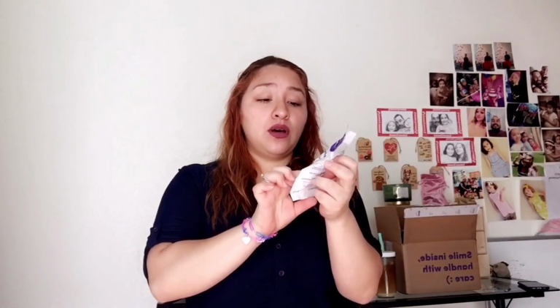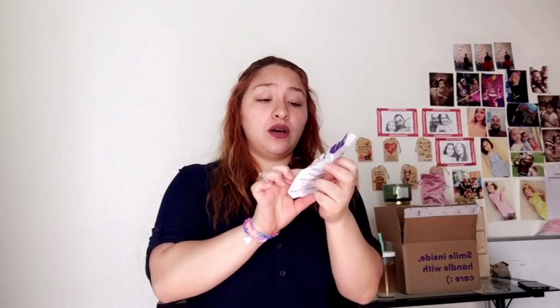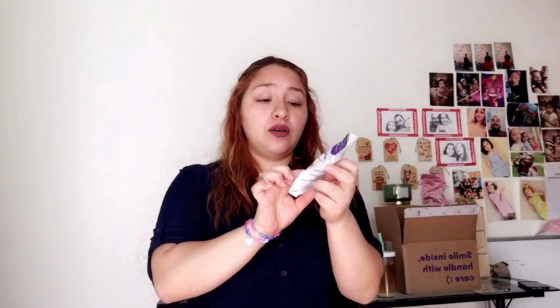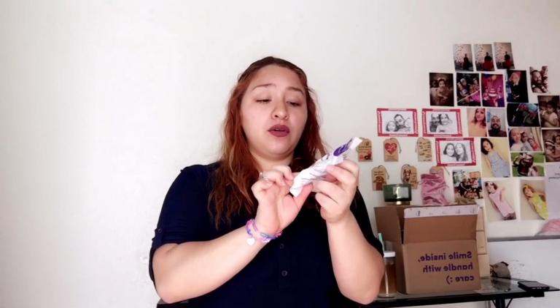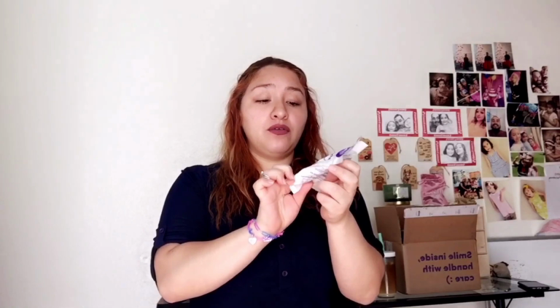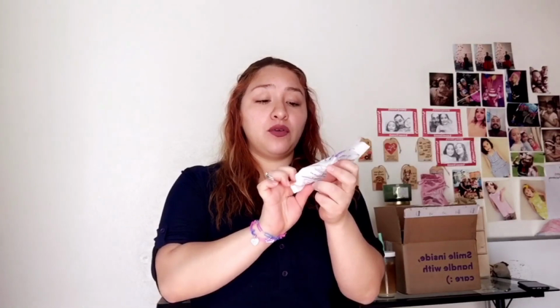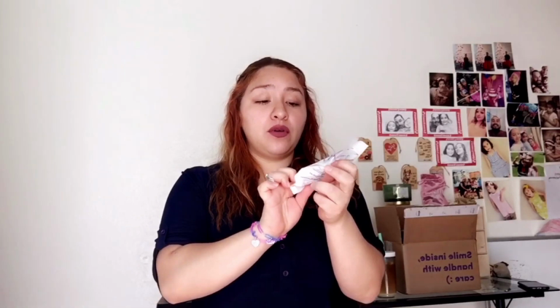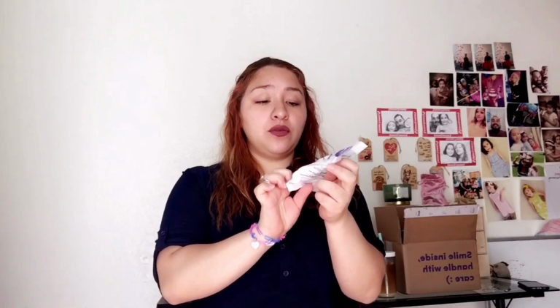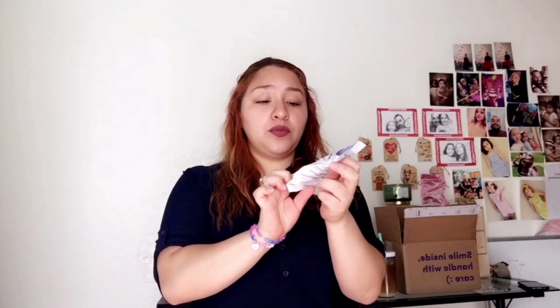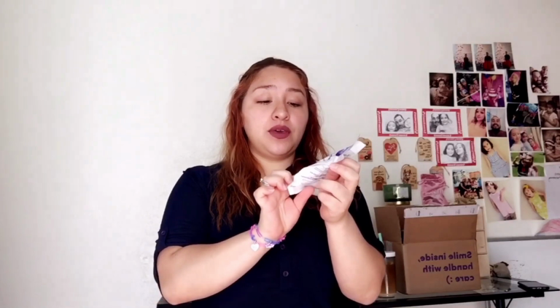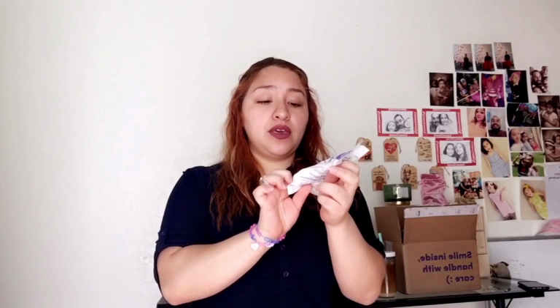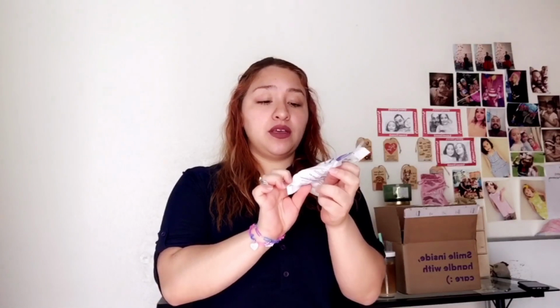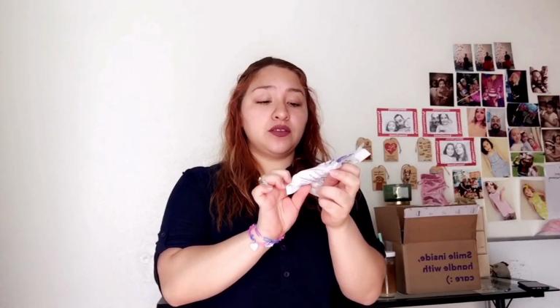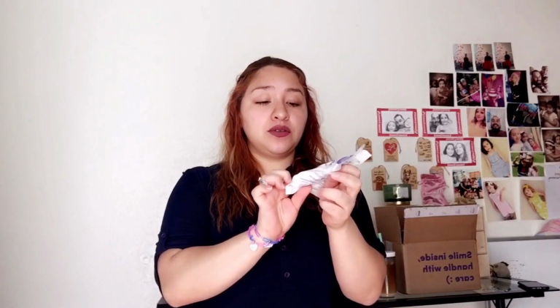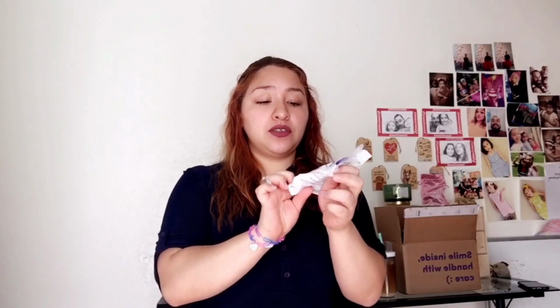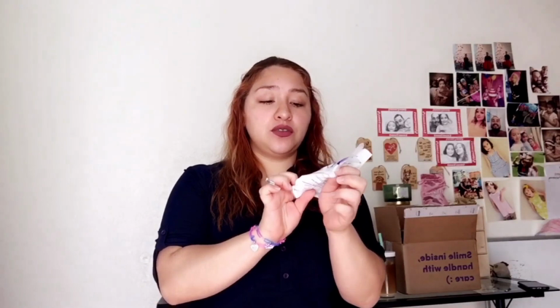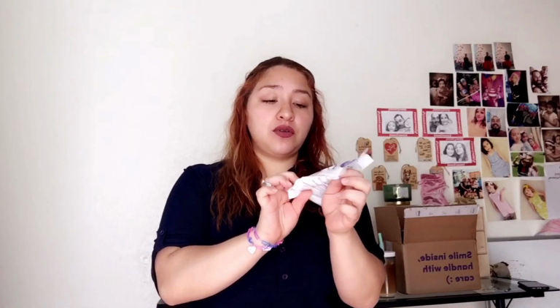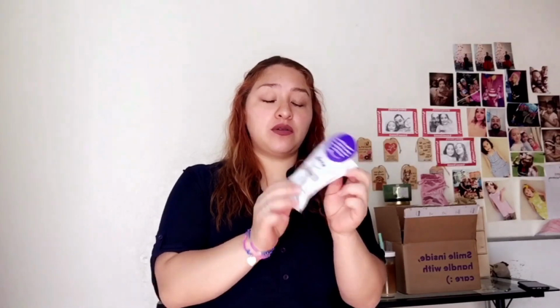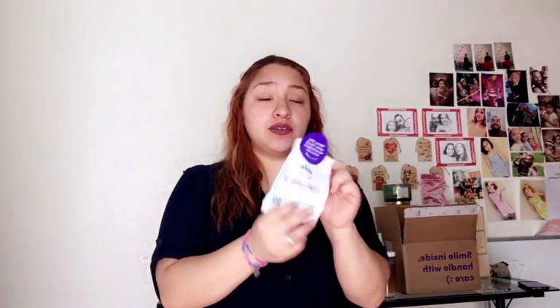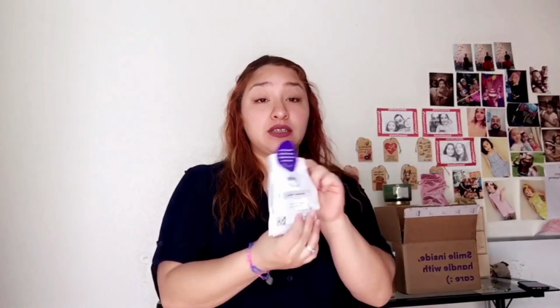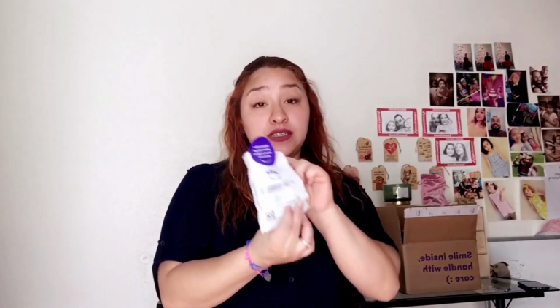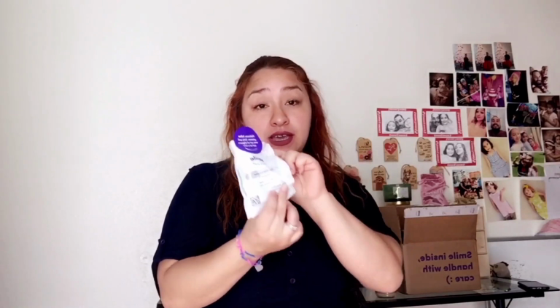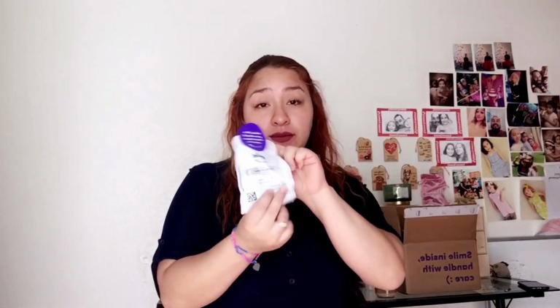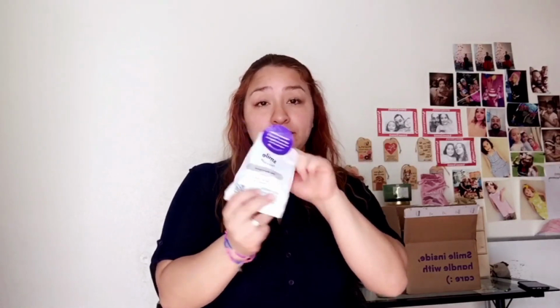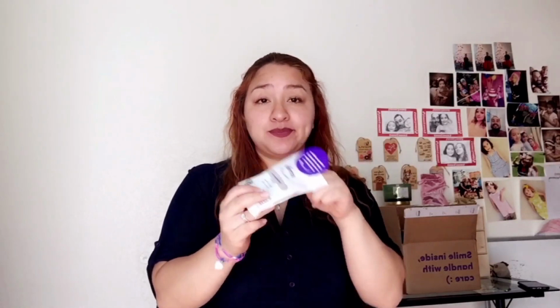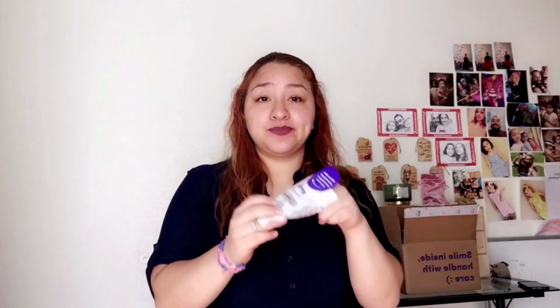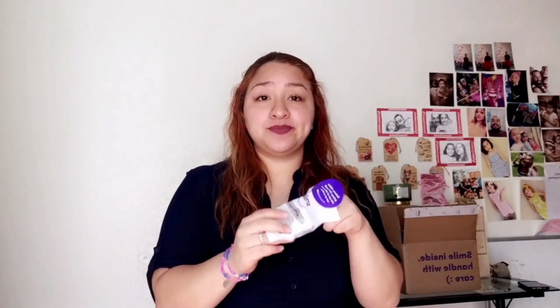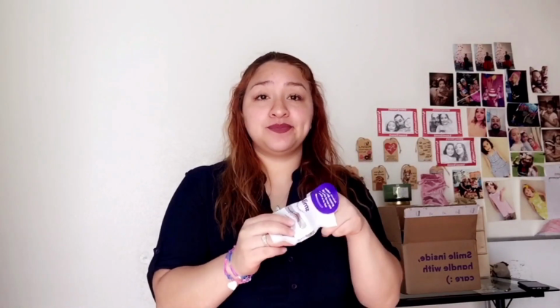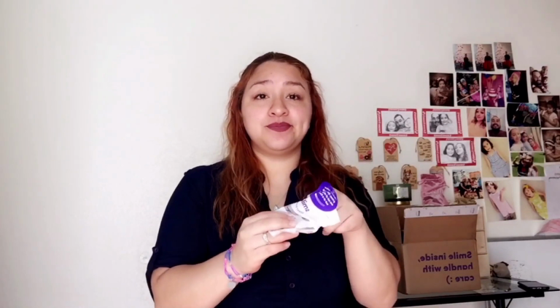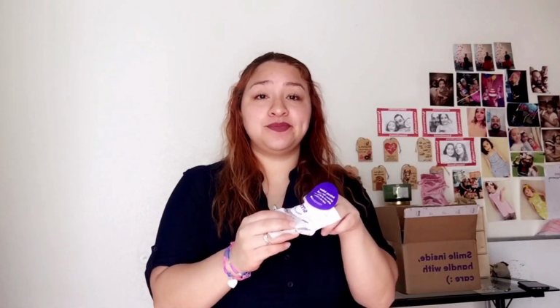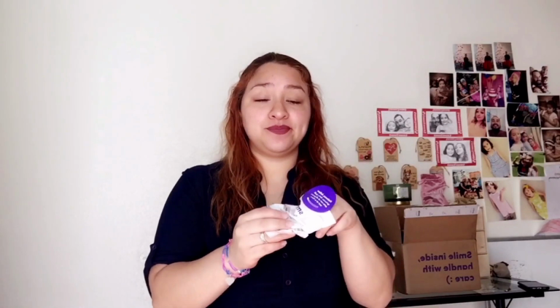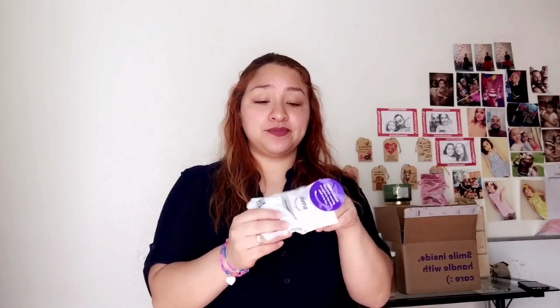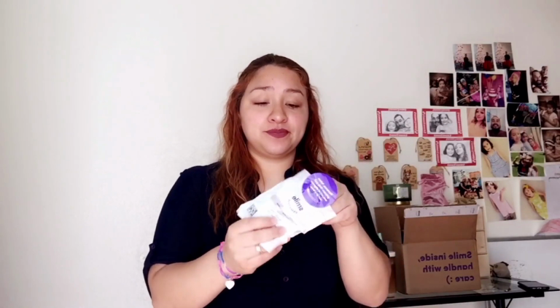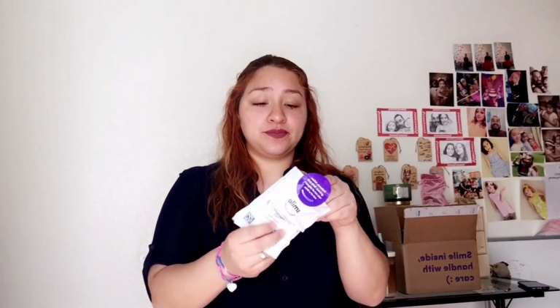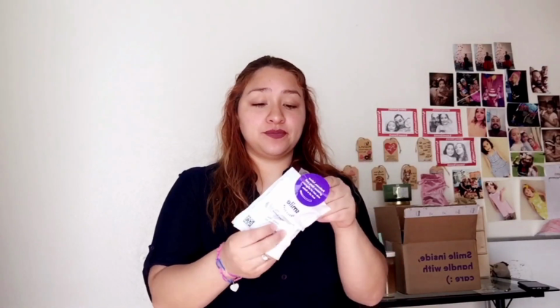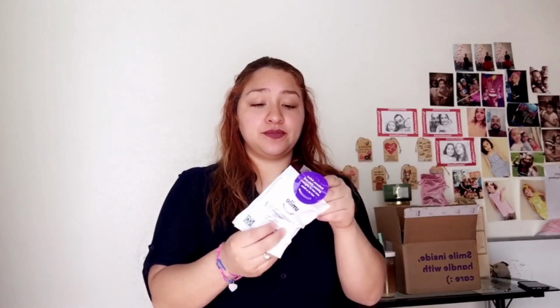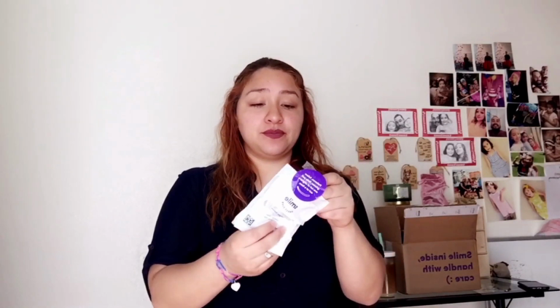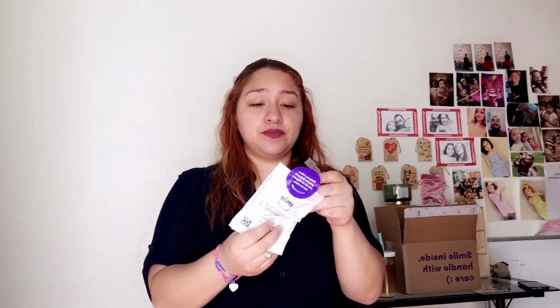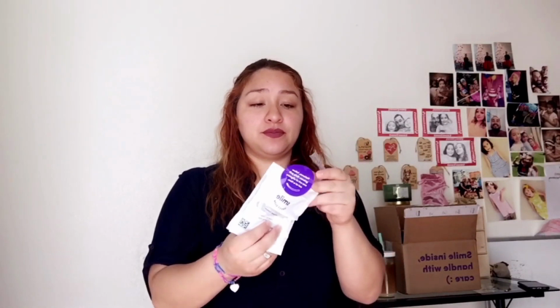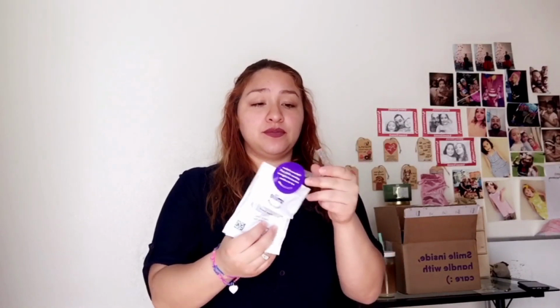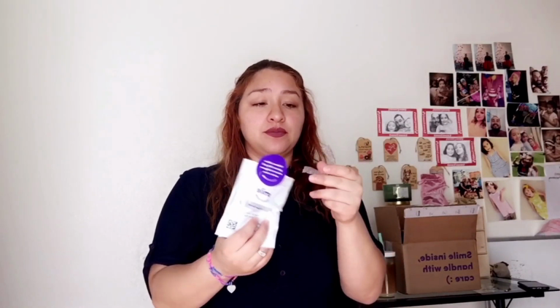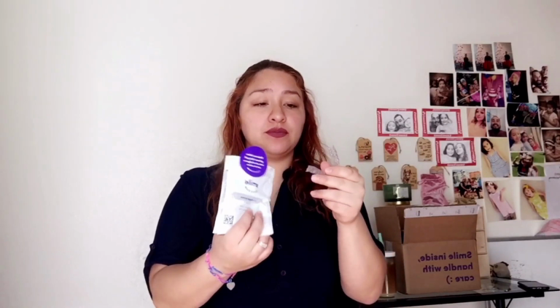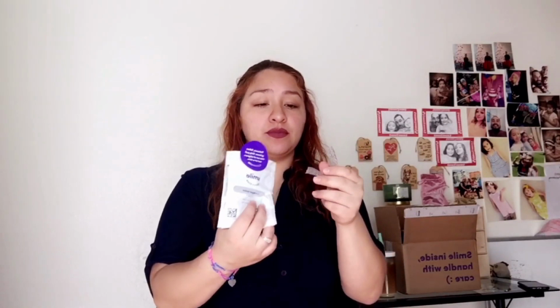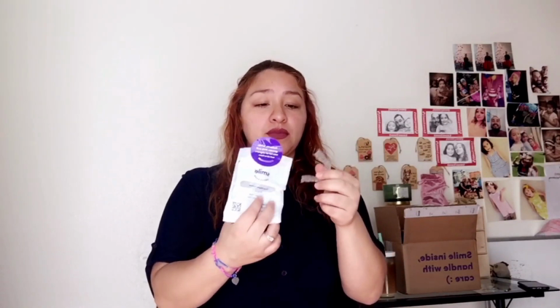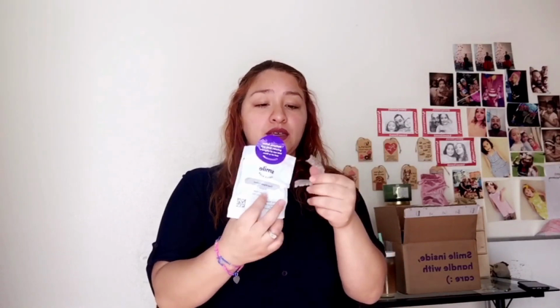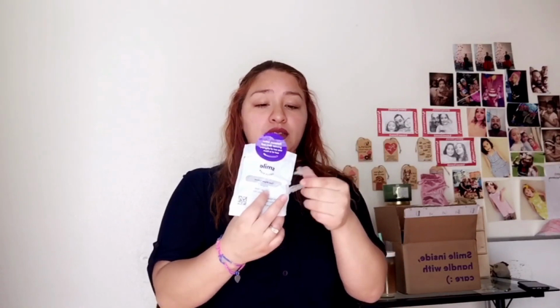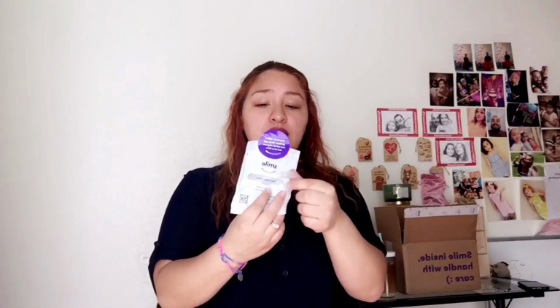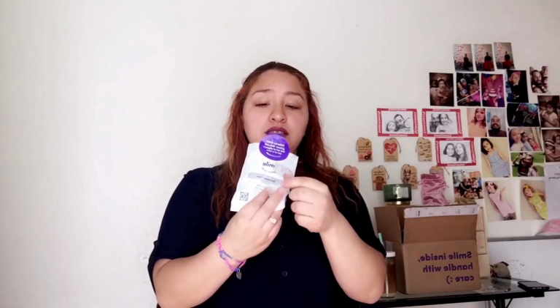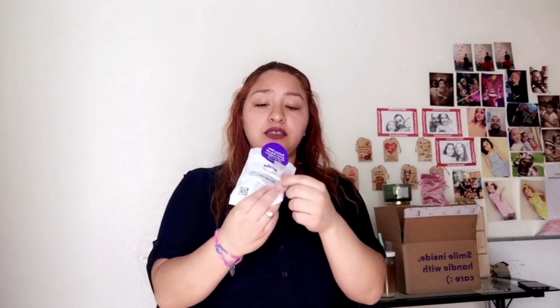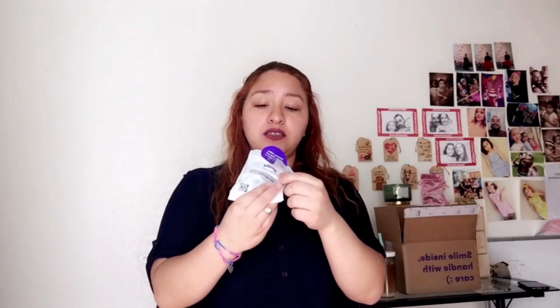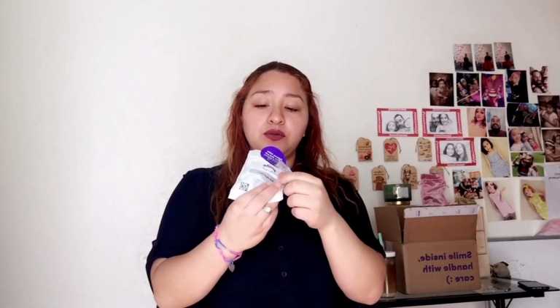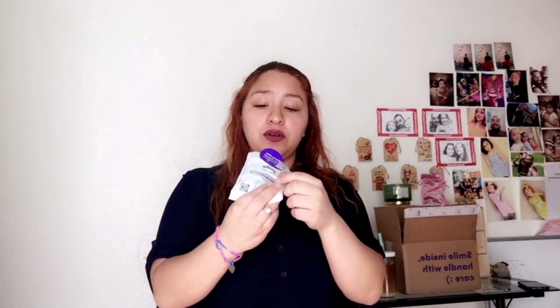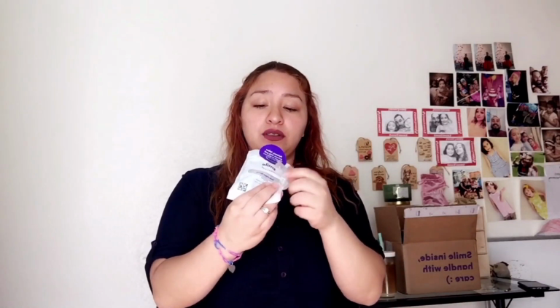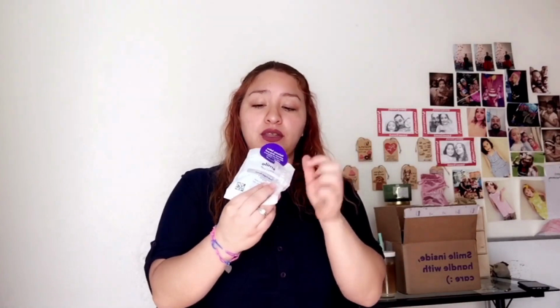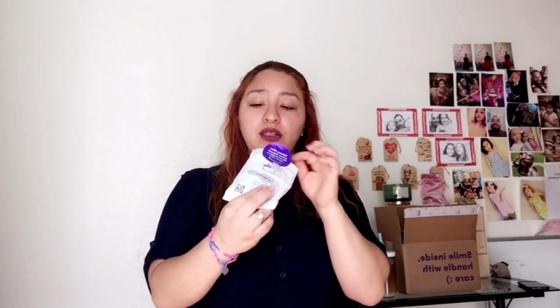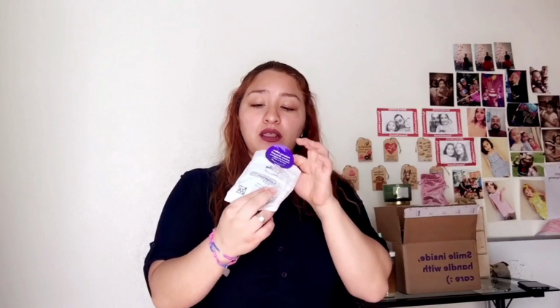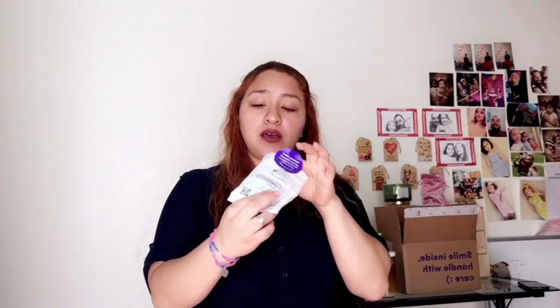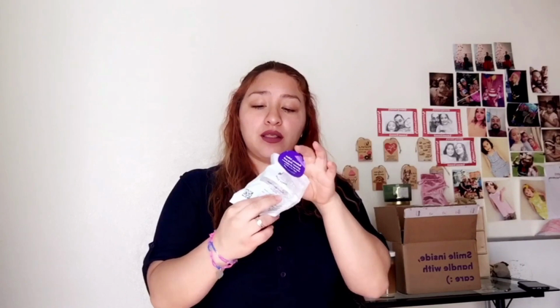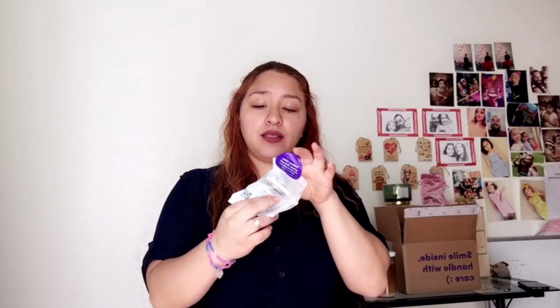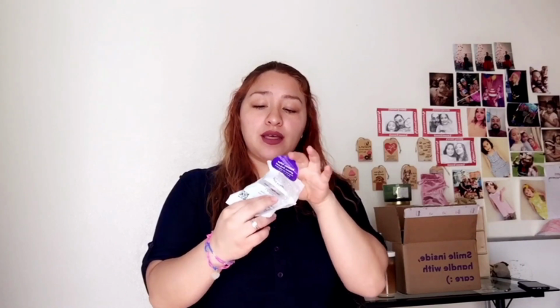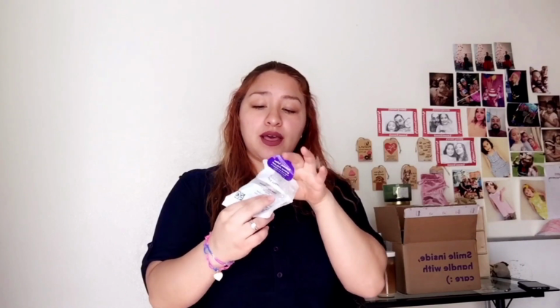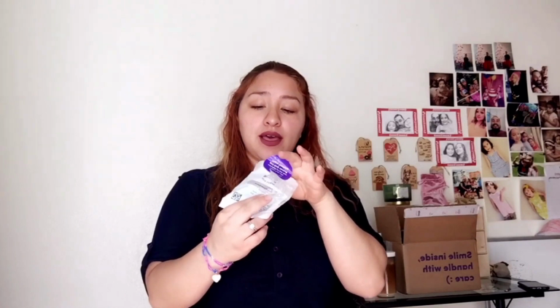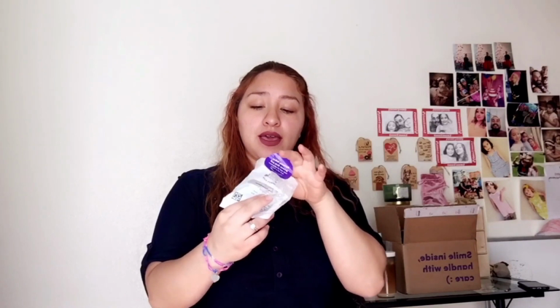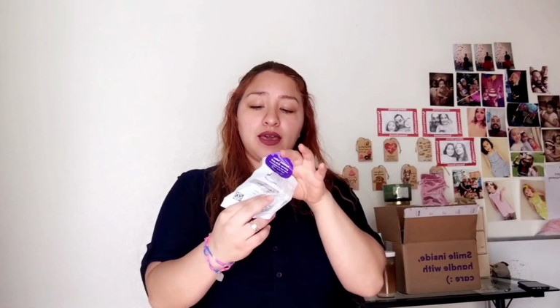So here are the liners and then it has your name on it — liner one. Wear for one week, 22 hours a day. This is what they look like.